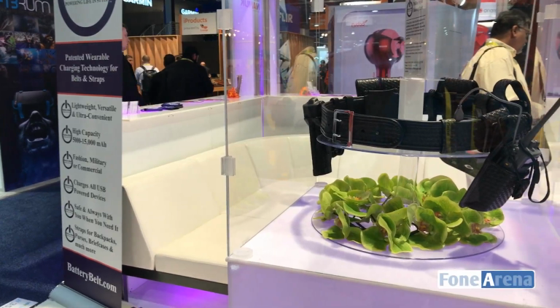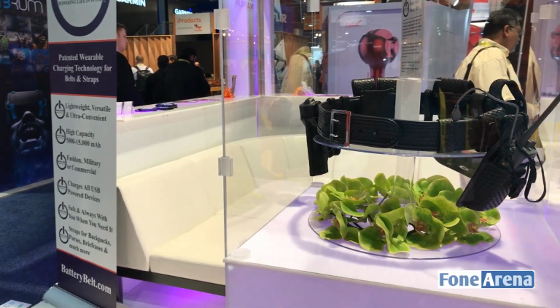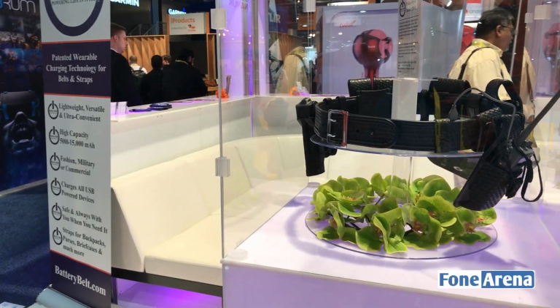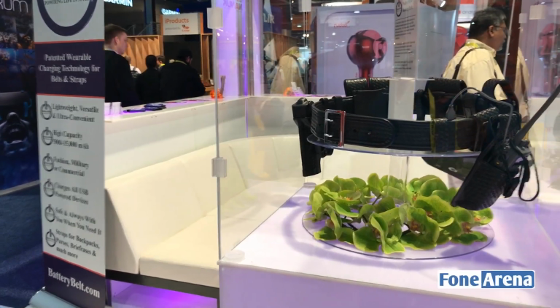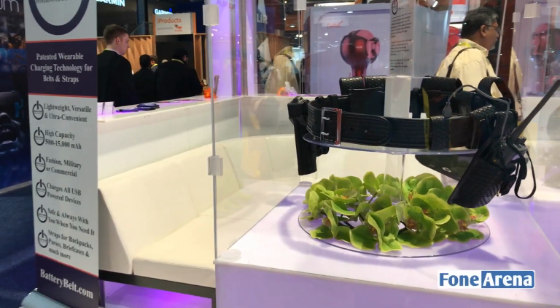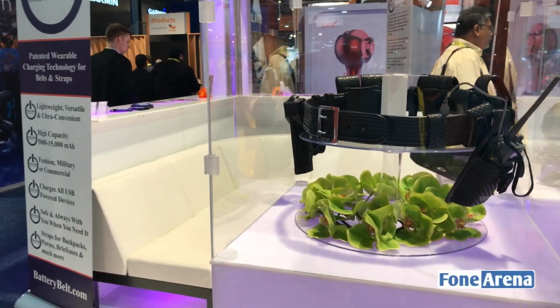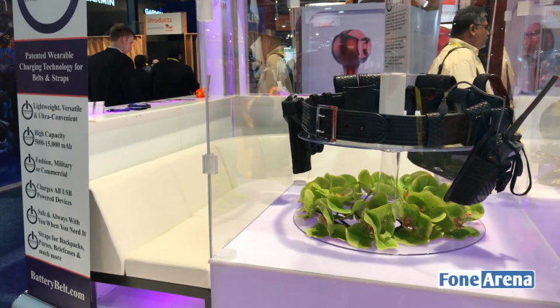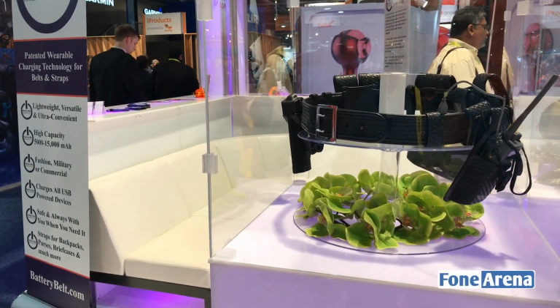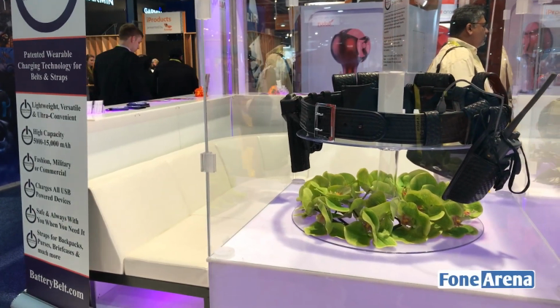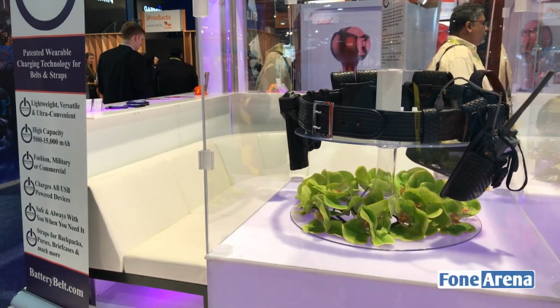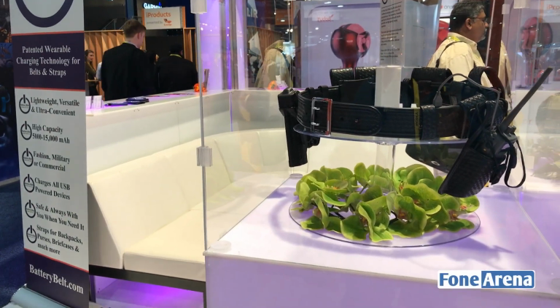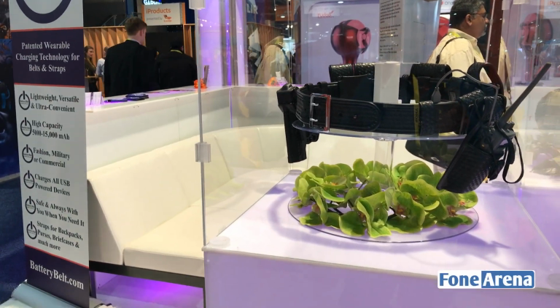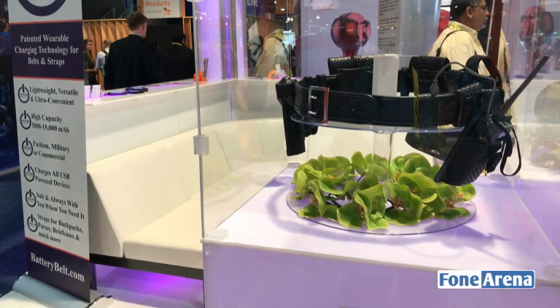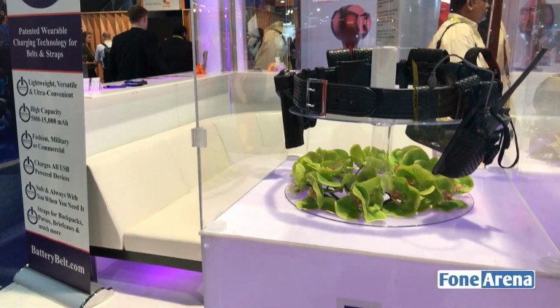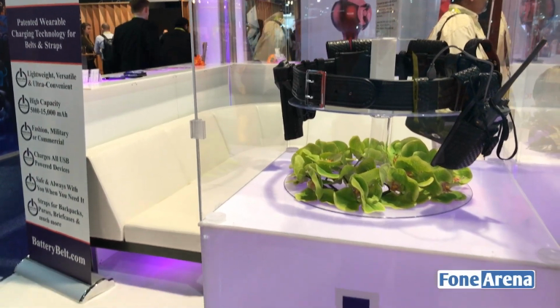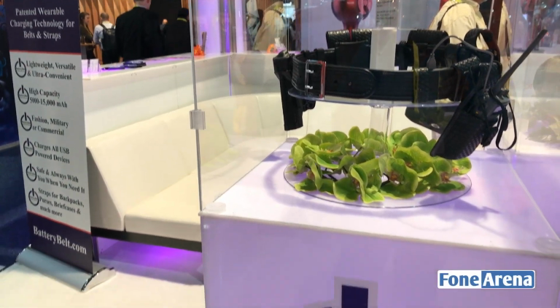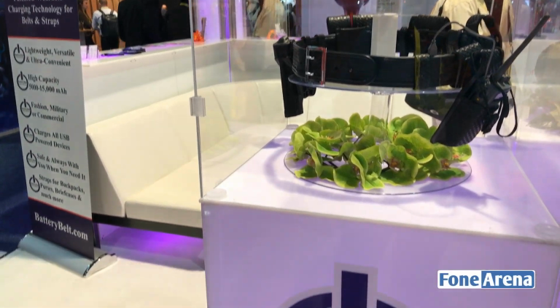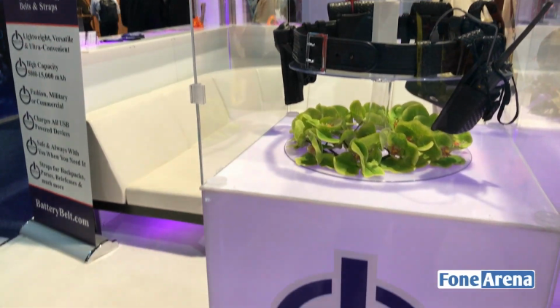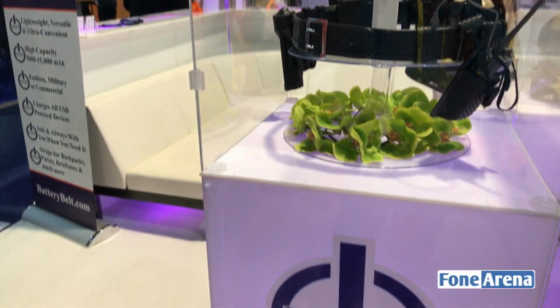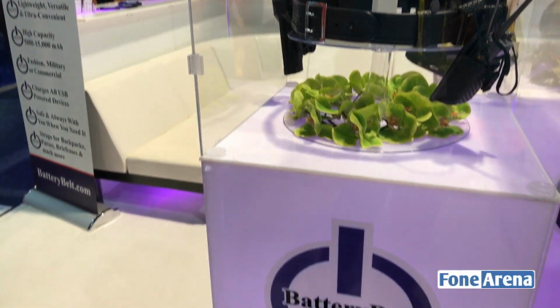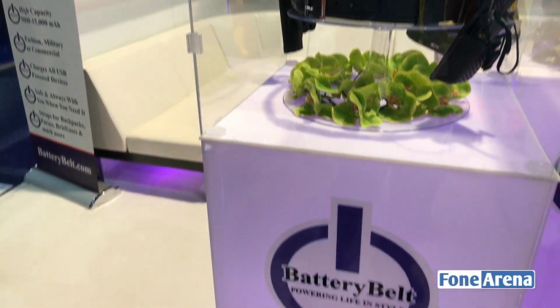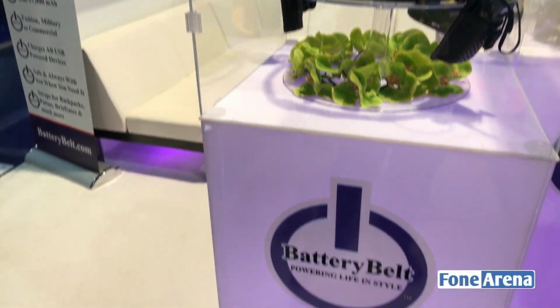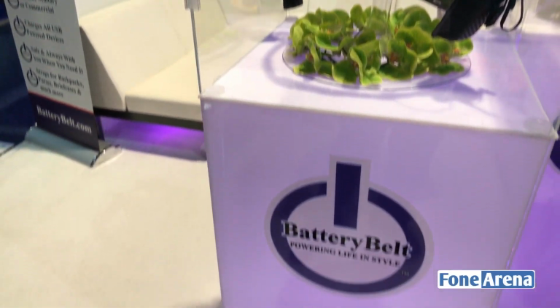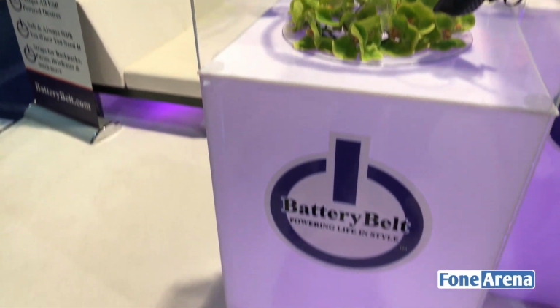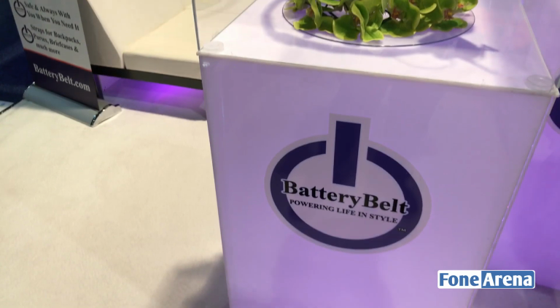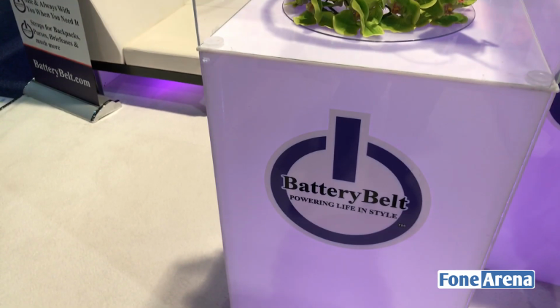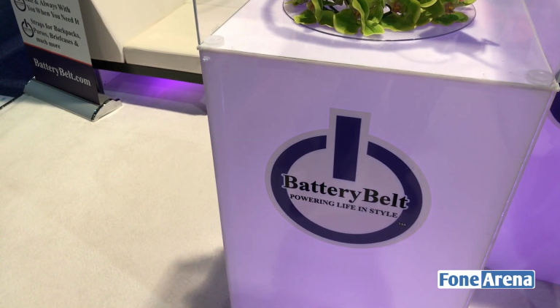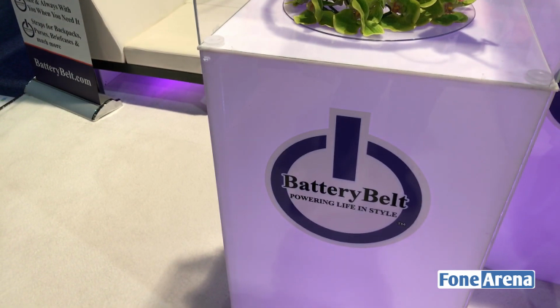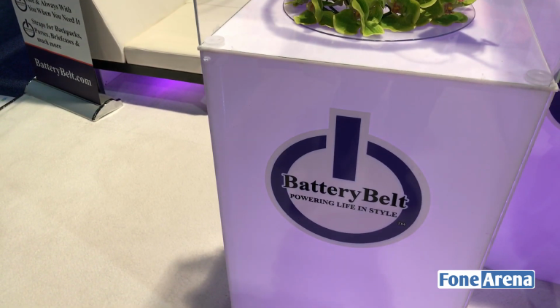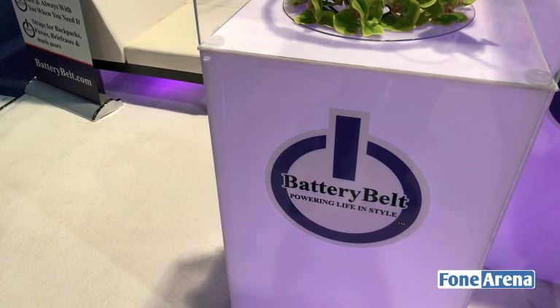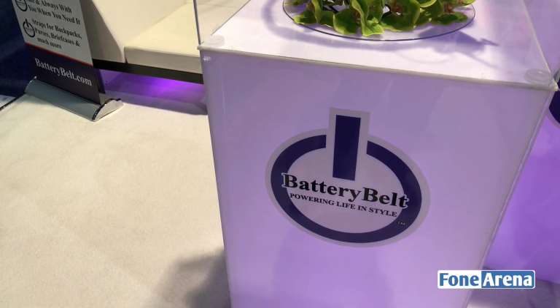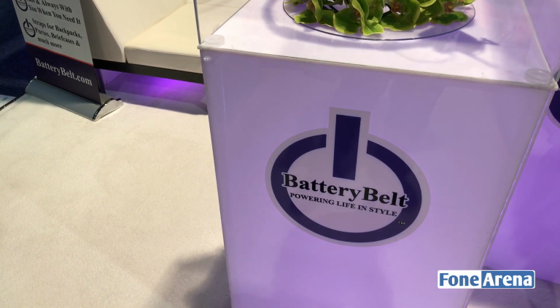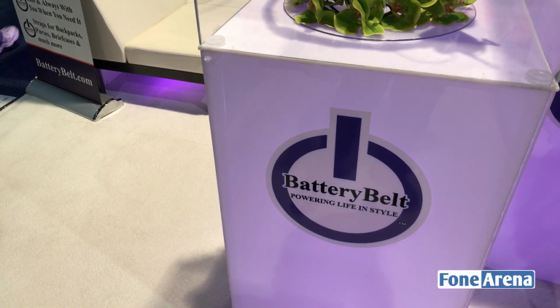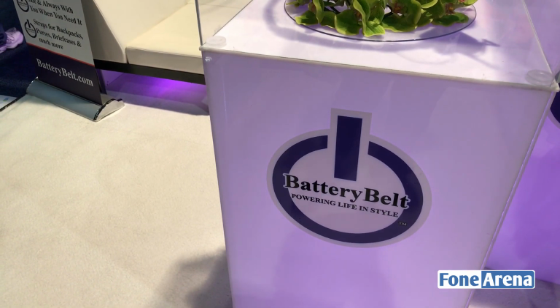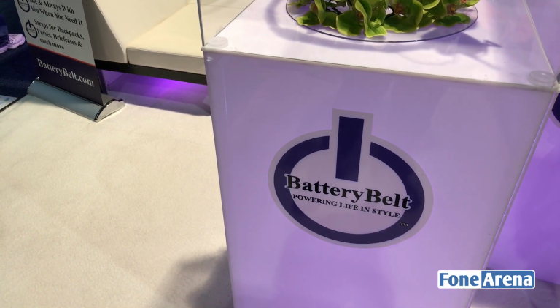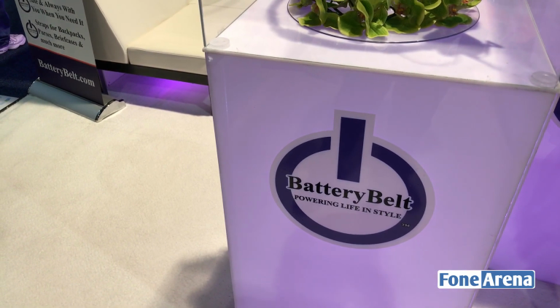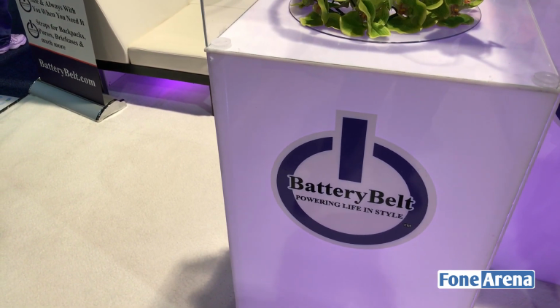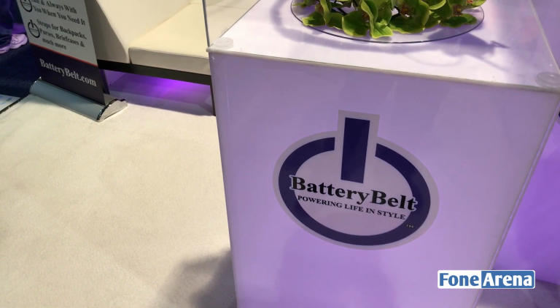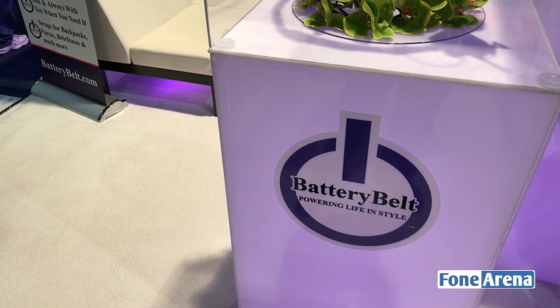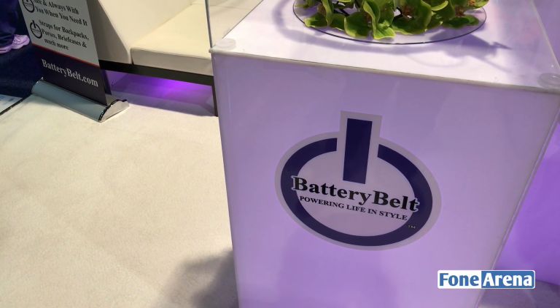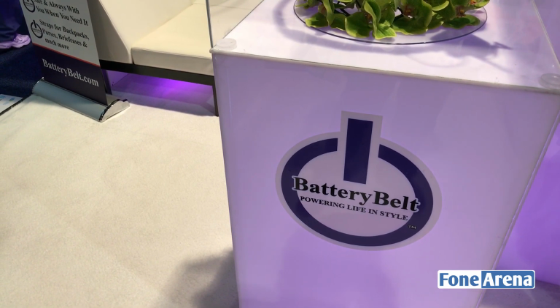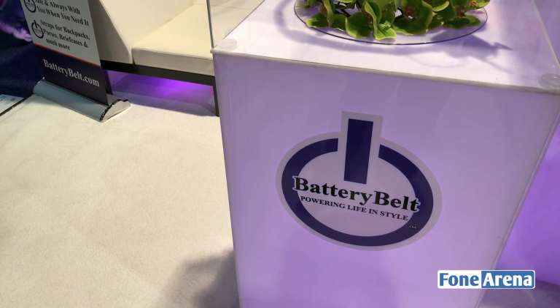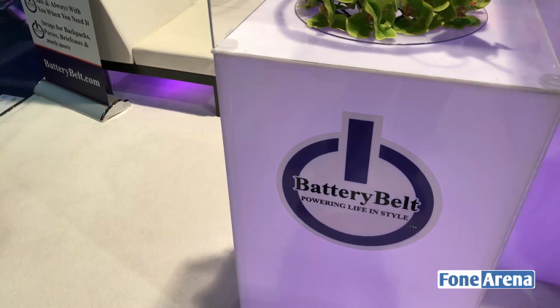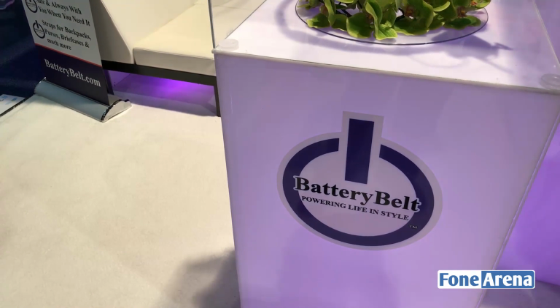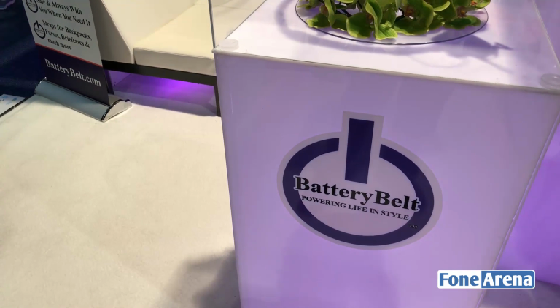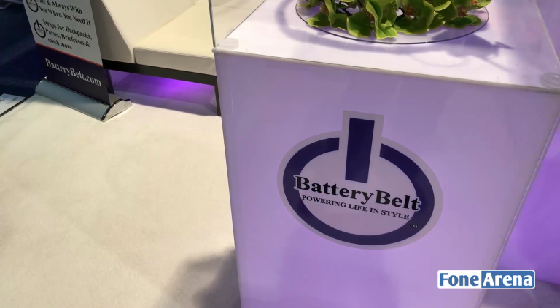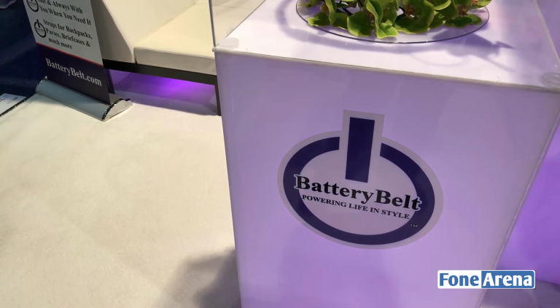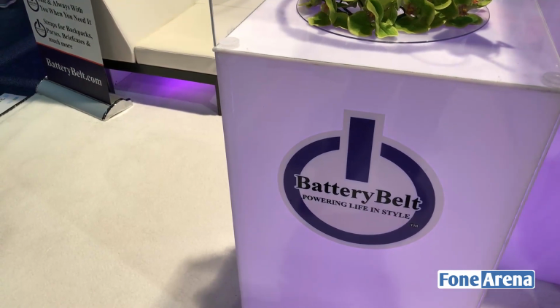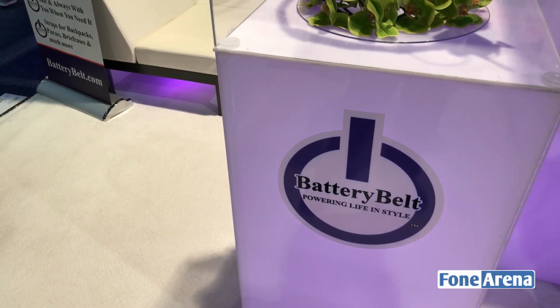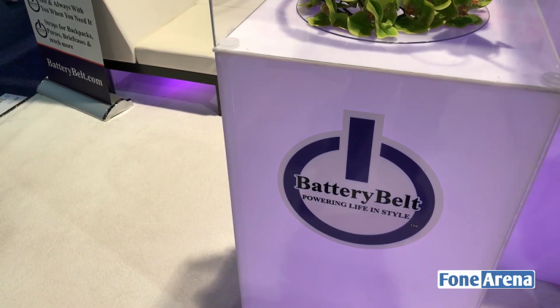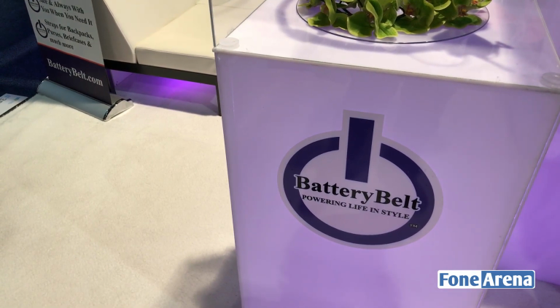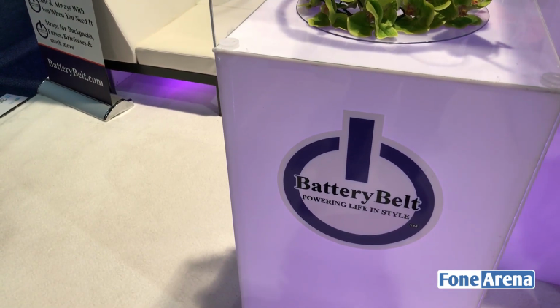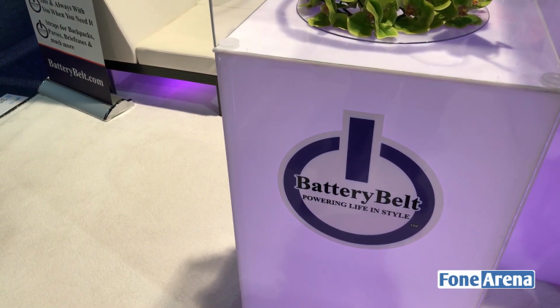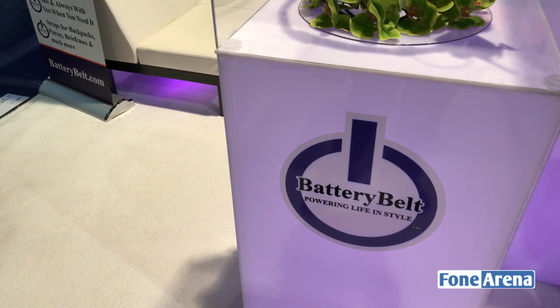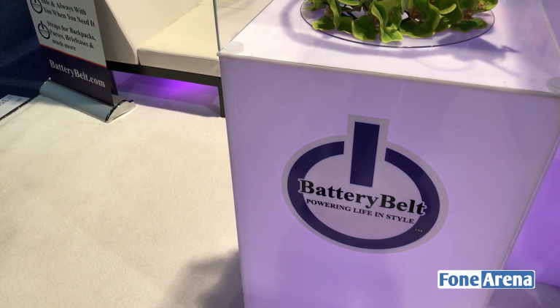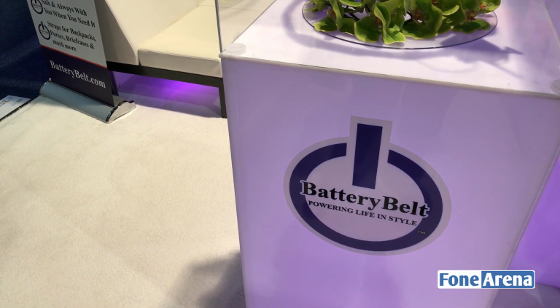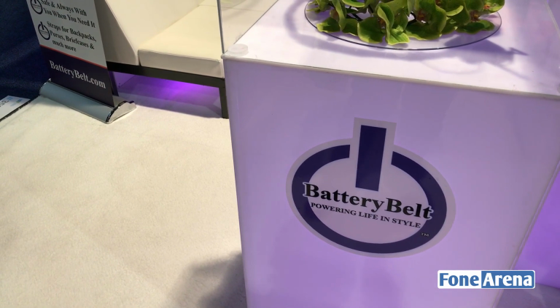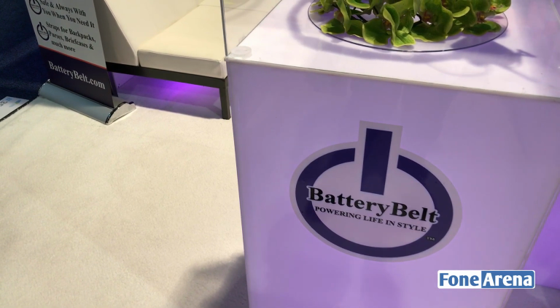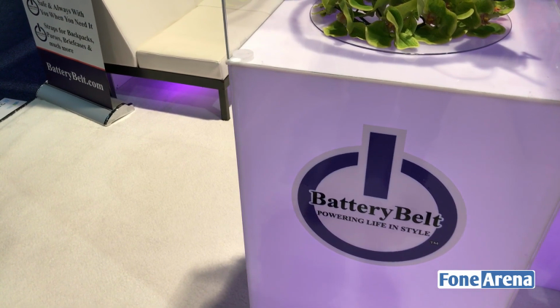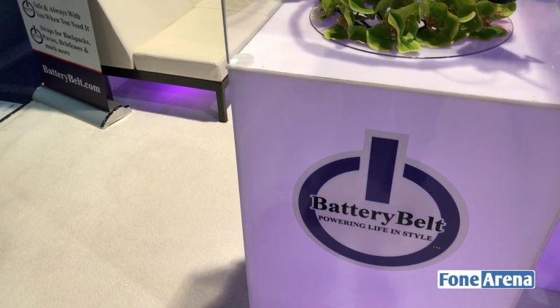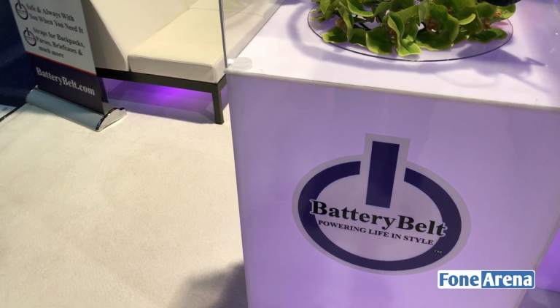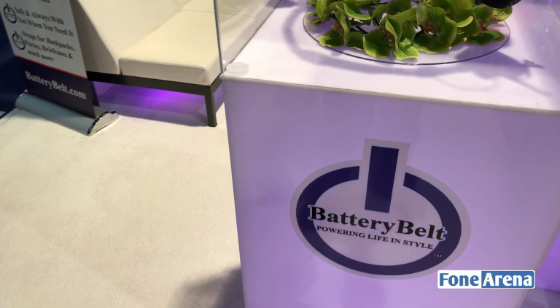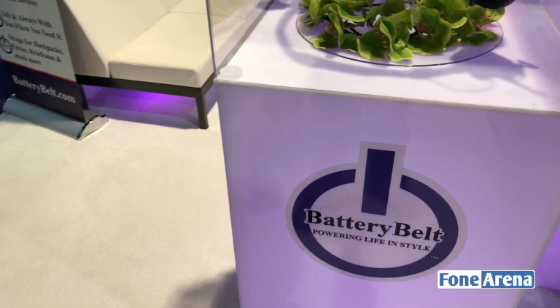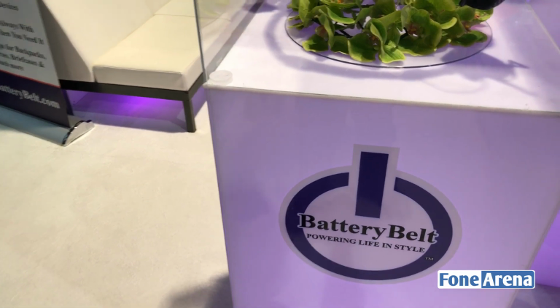That's the Battery Belt at CES 2017. Hit the thumbs up button, don't forget to subscribe to our channel — see you guys!